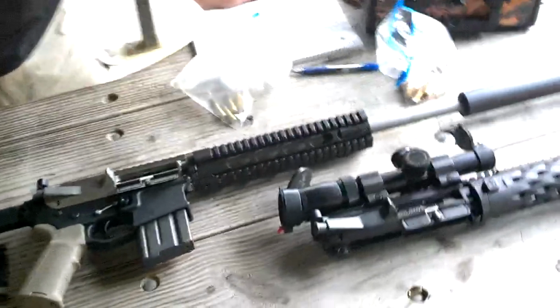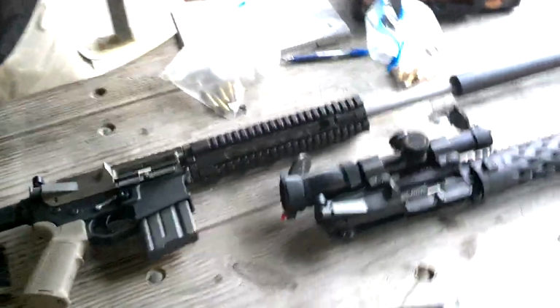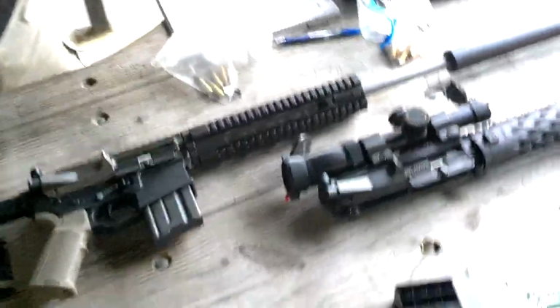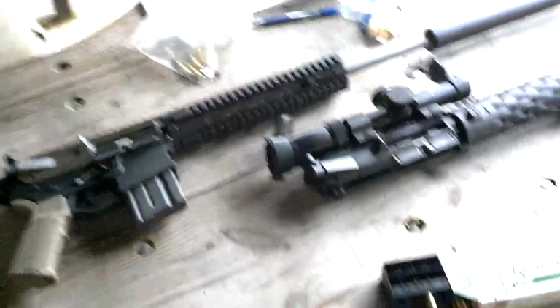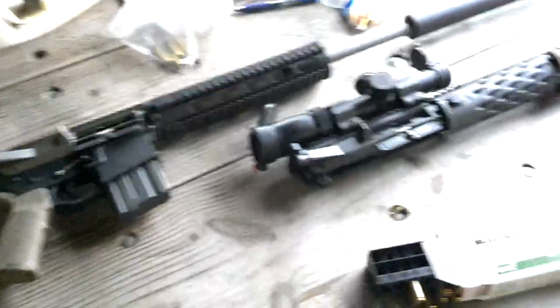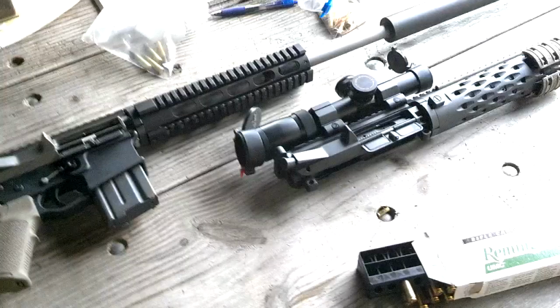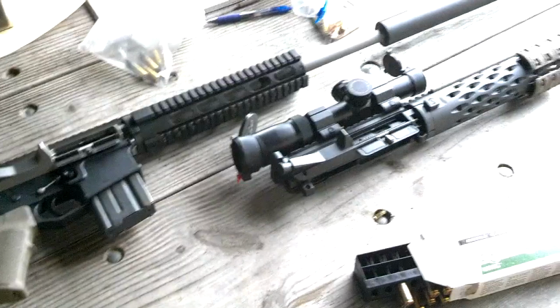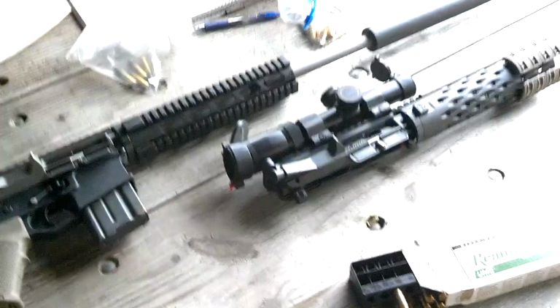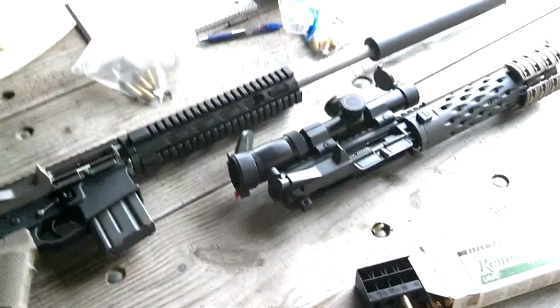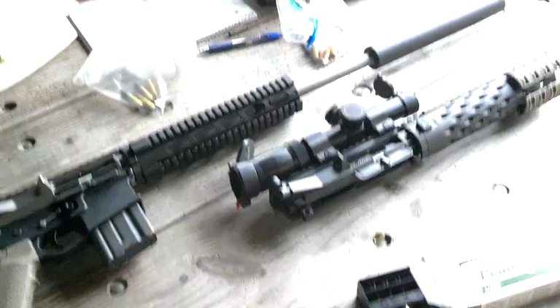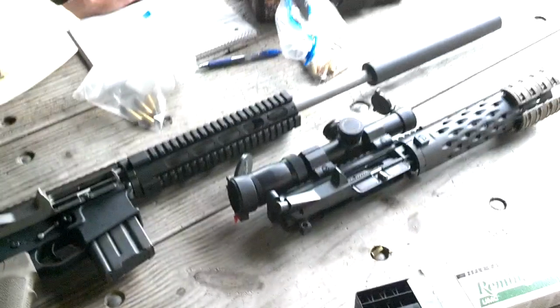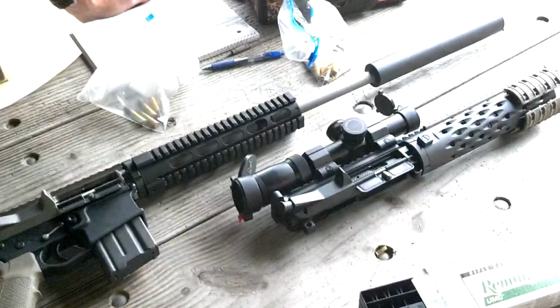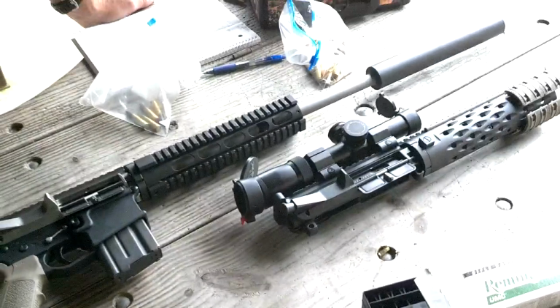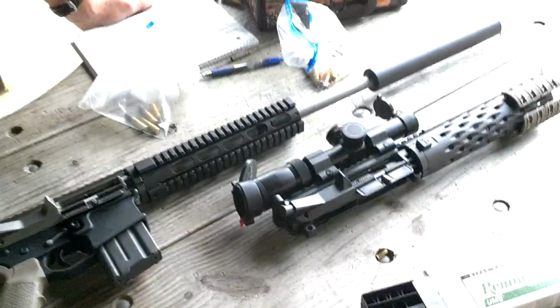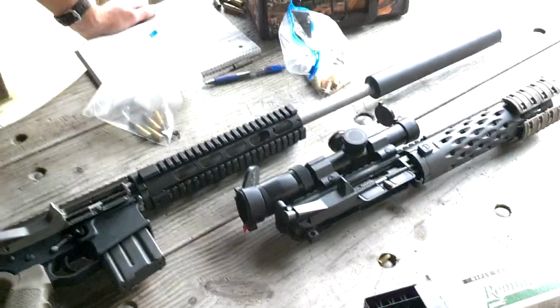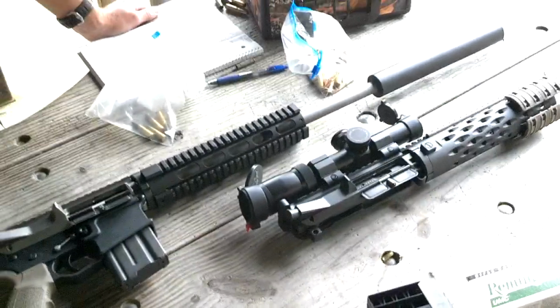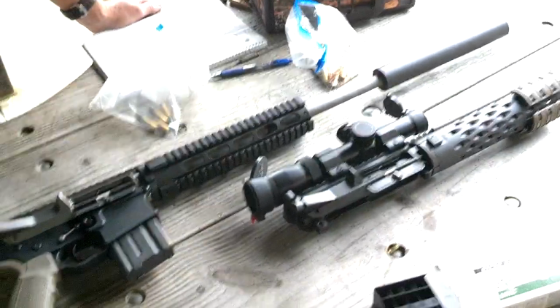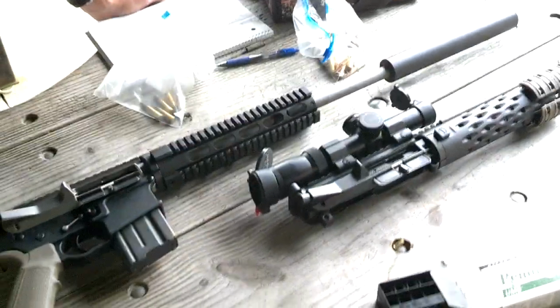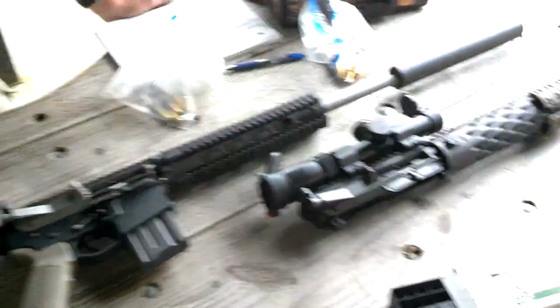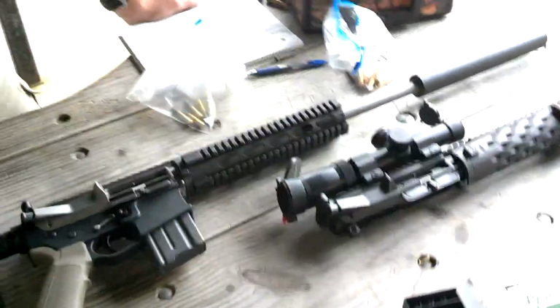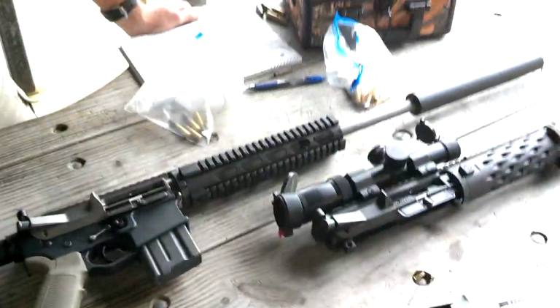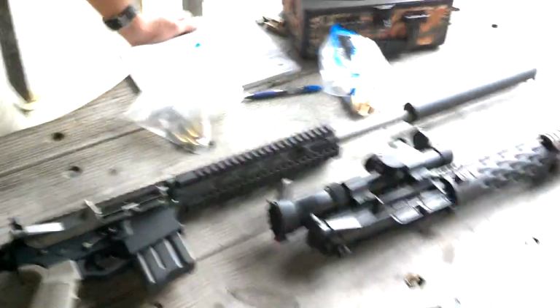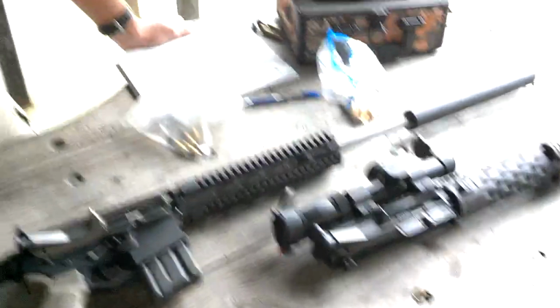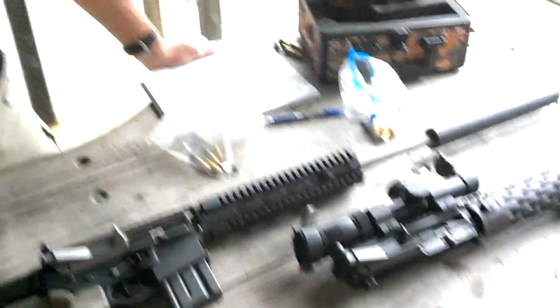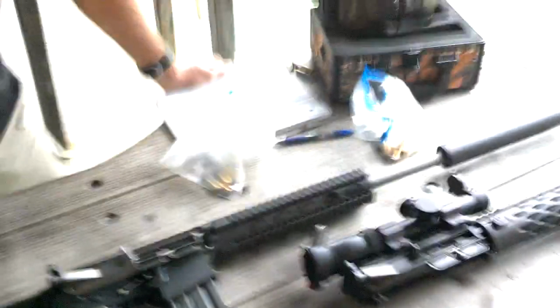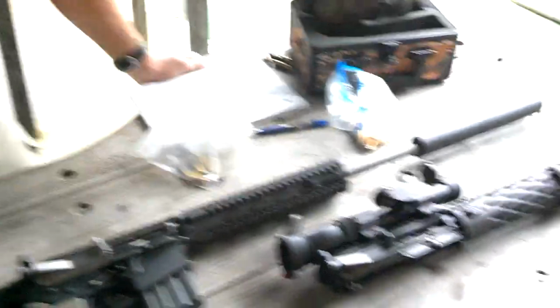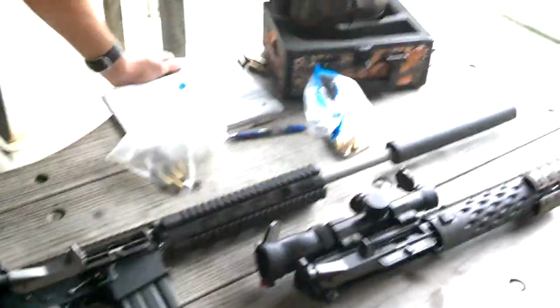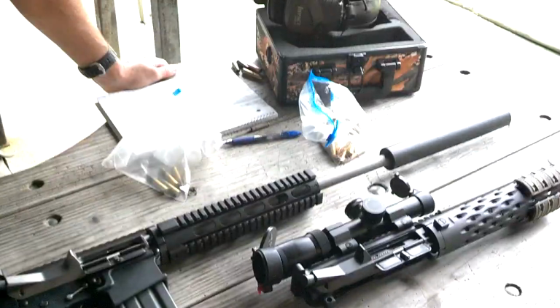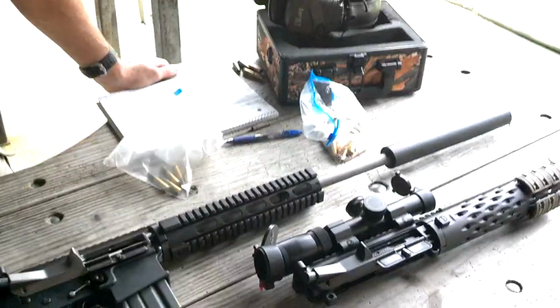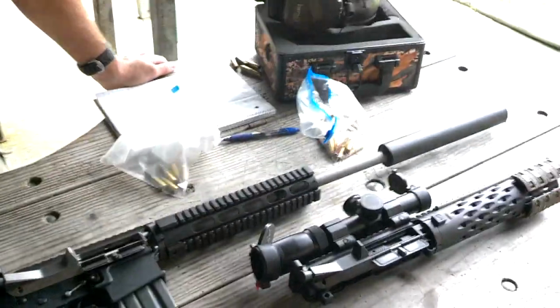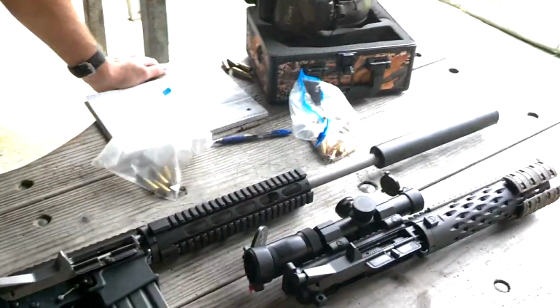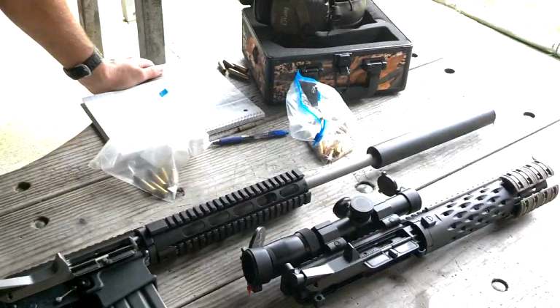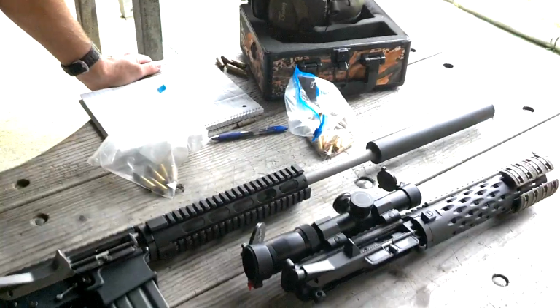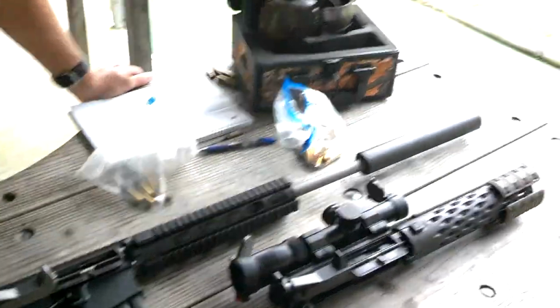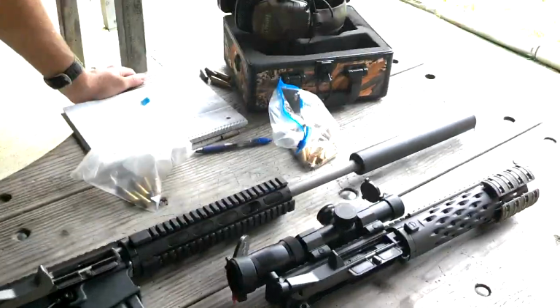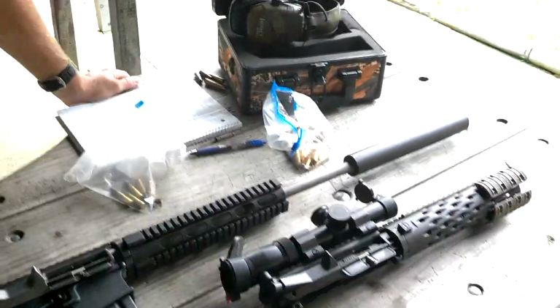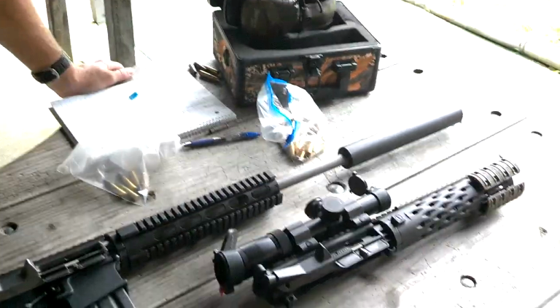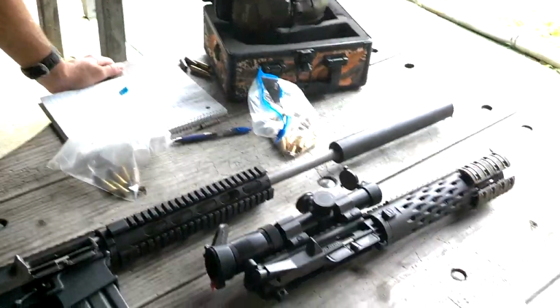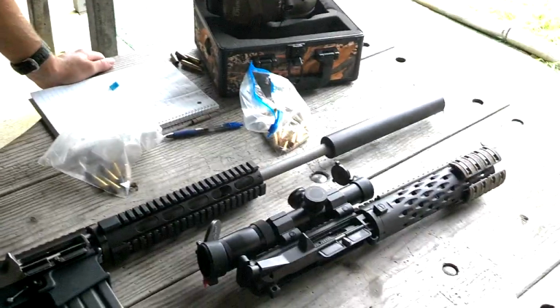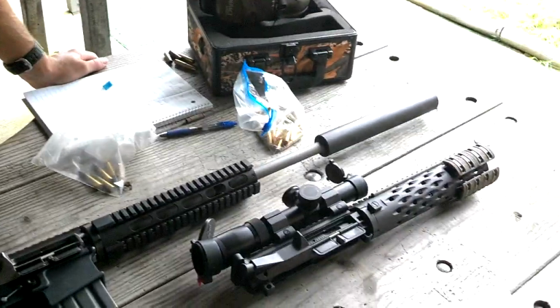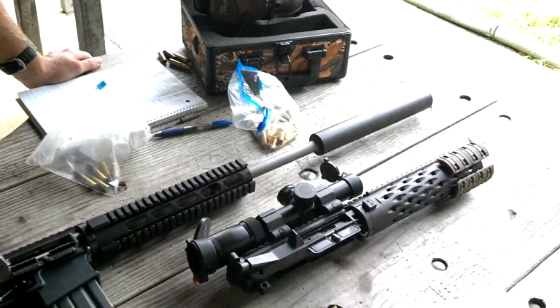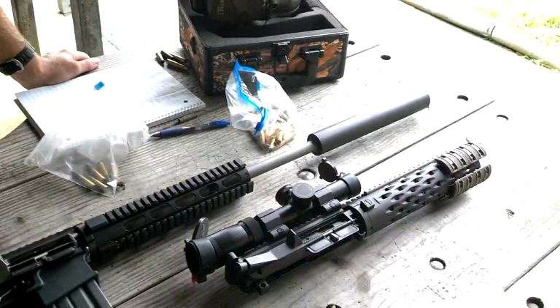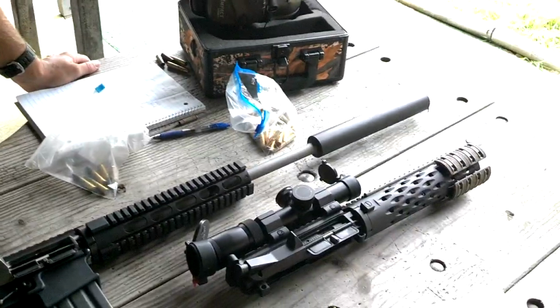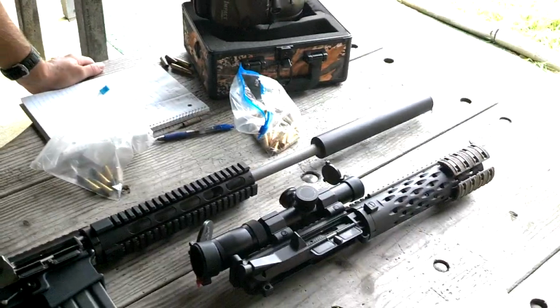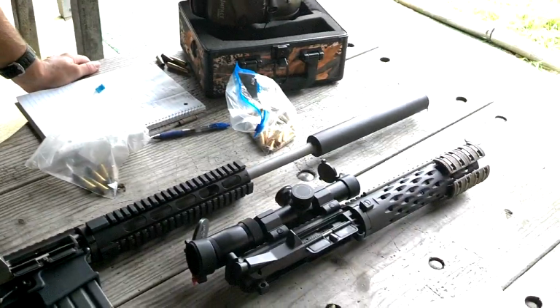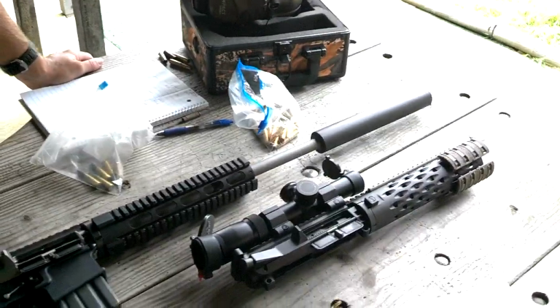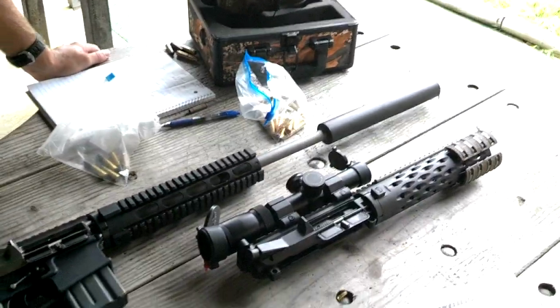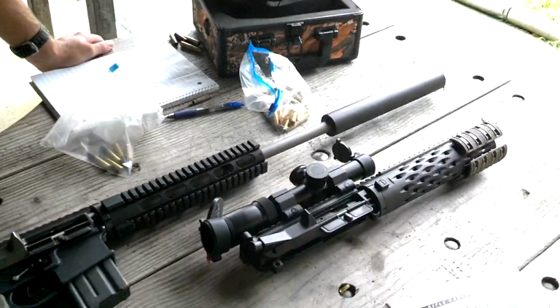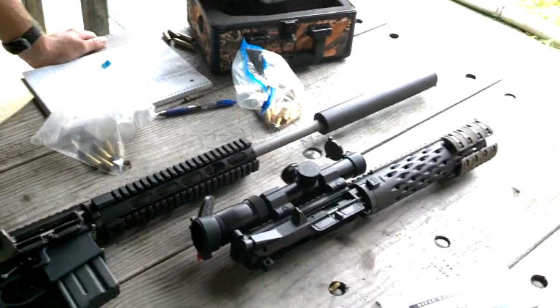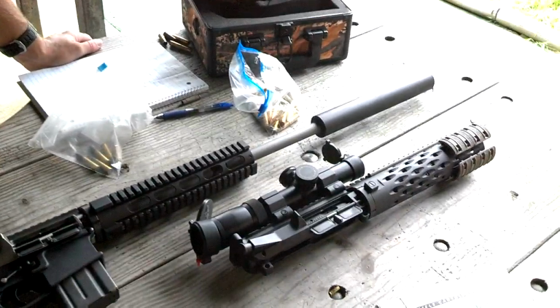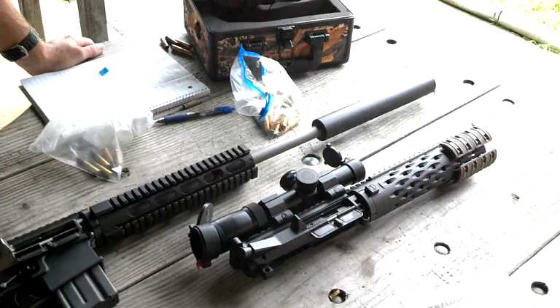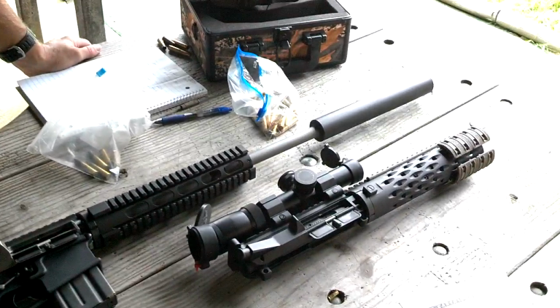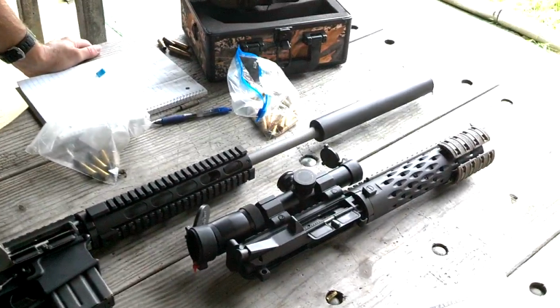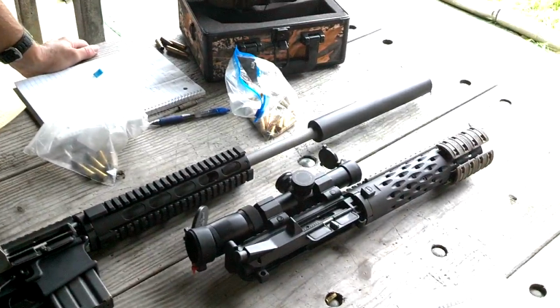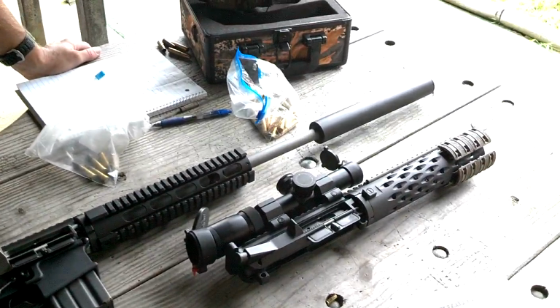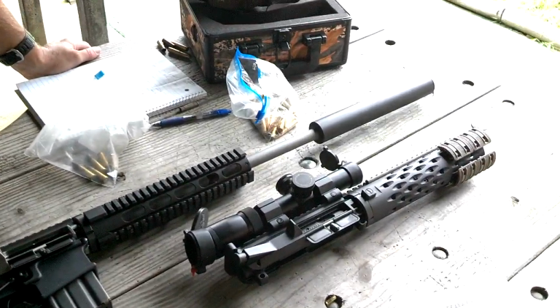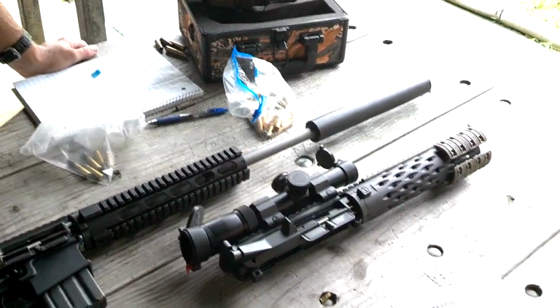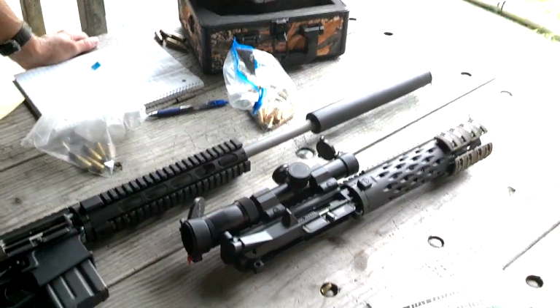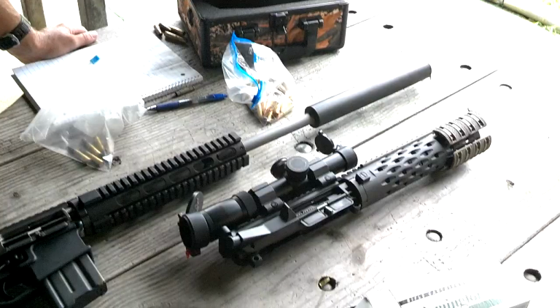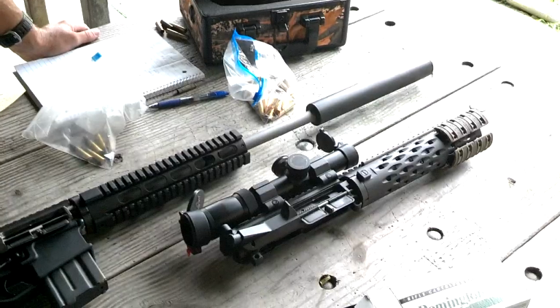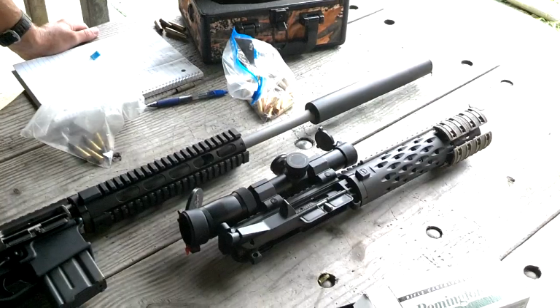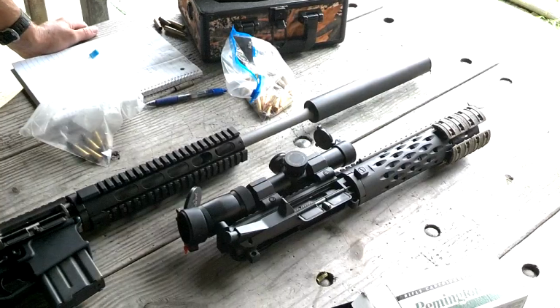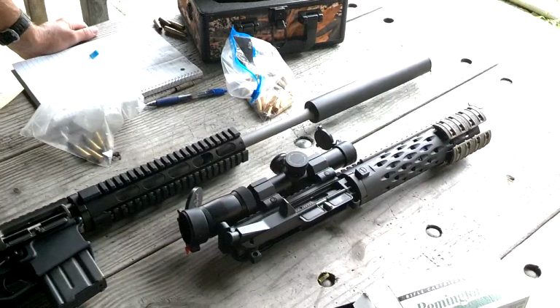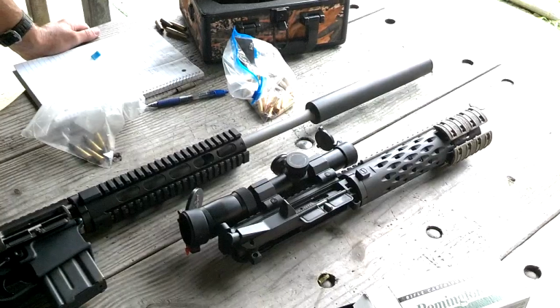Thanks for watching. We'll run some more videos with some different stuff. It's gonna give people an idea what this 300 Blackout was. Thank you.